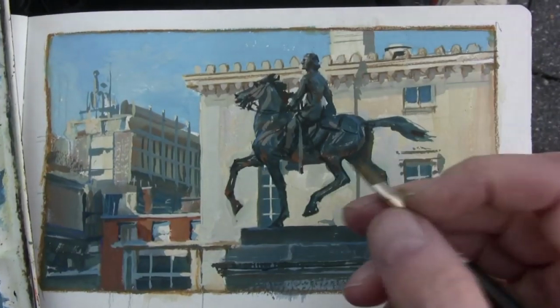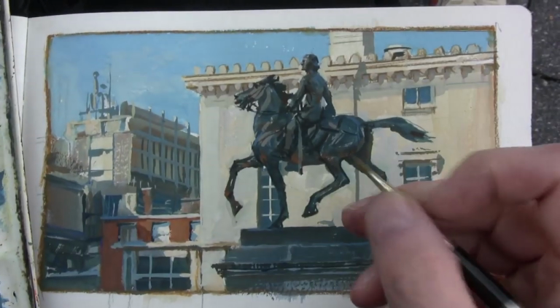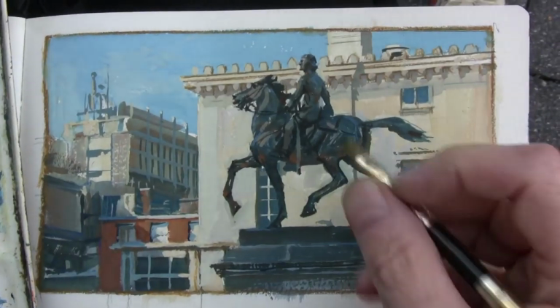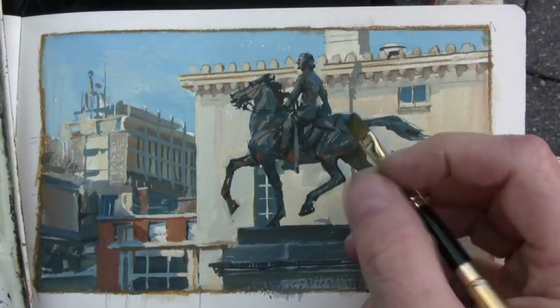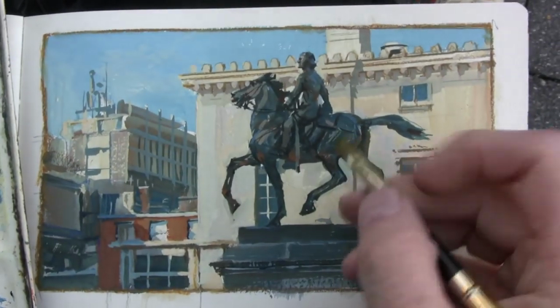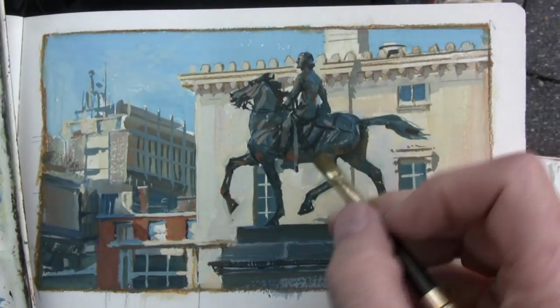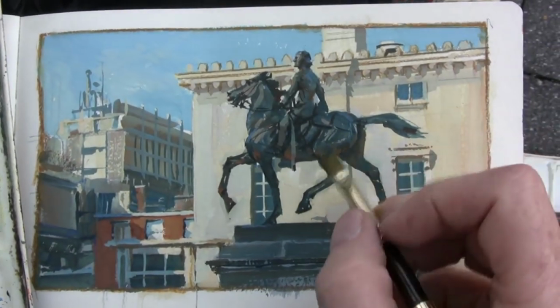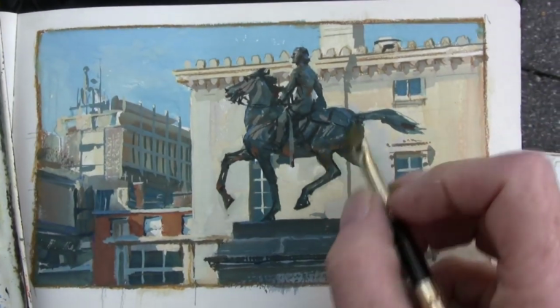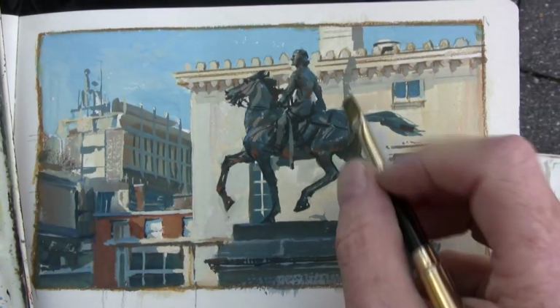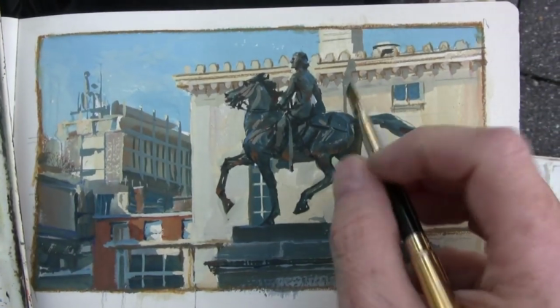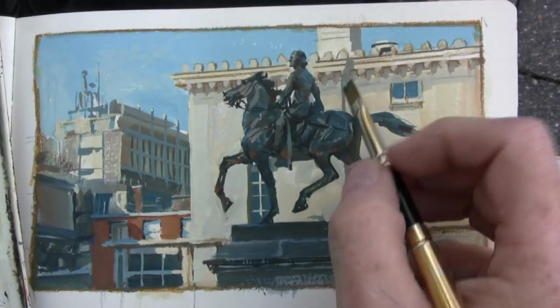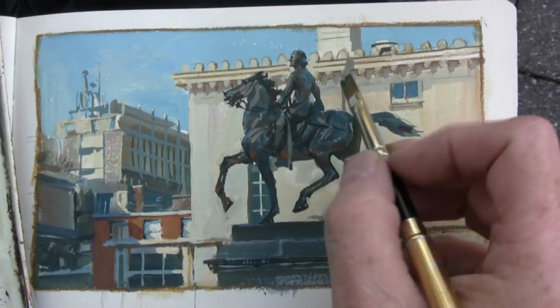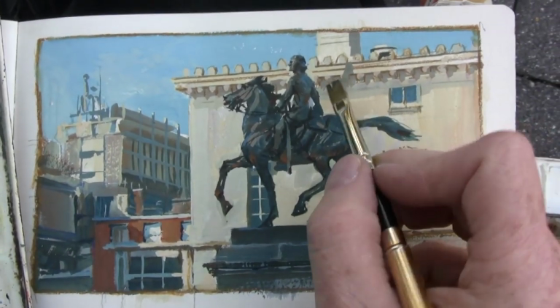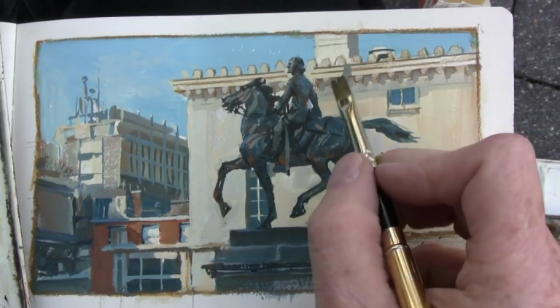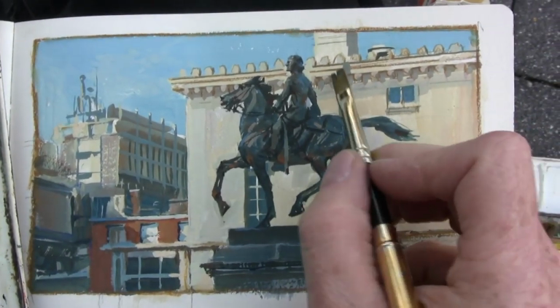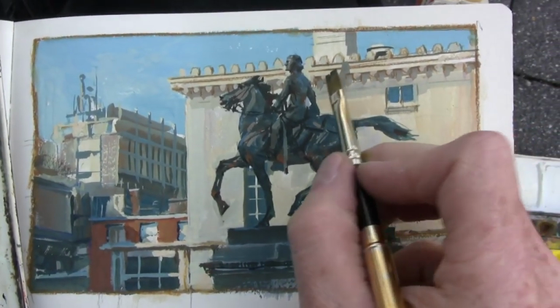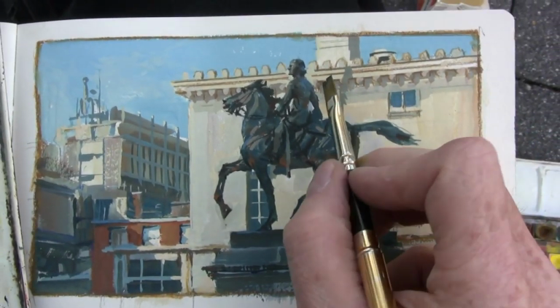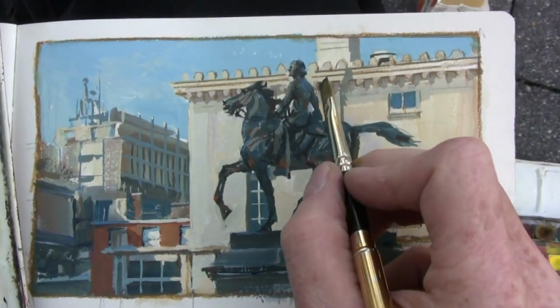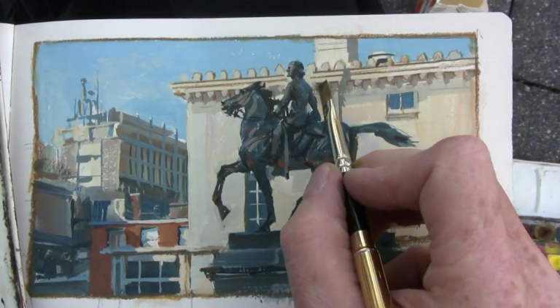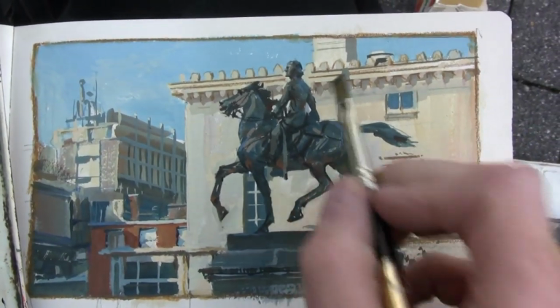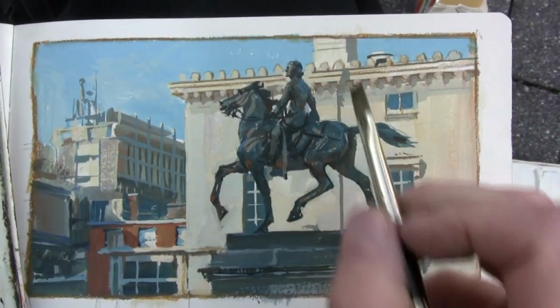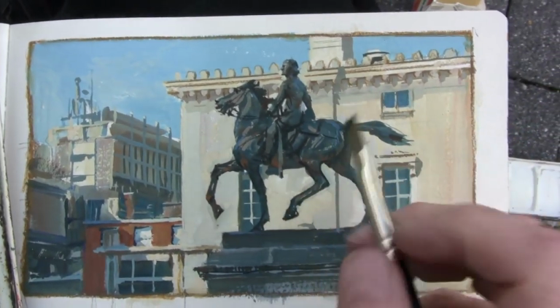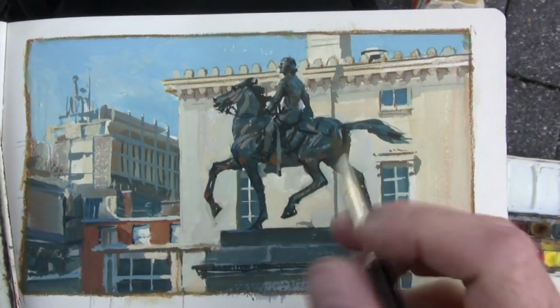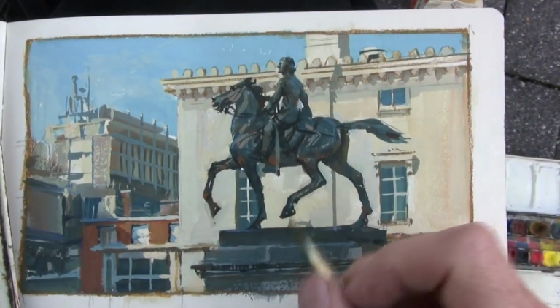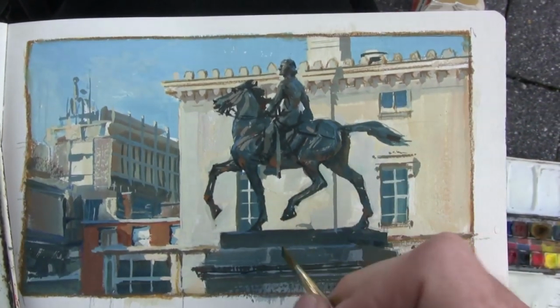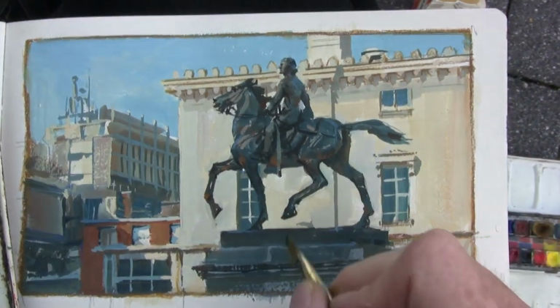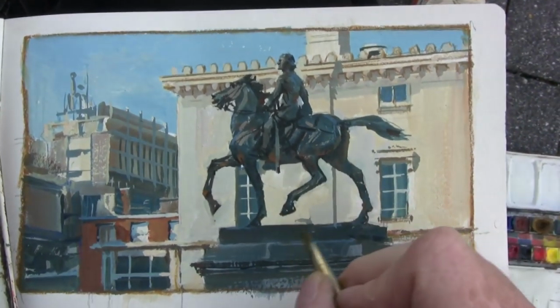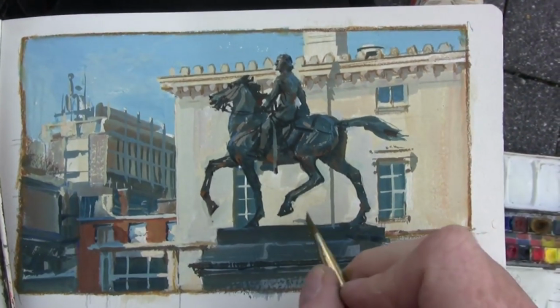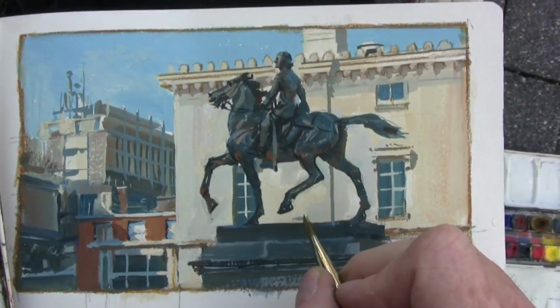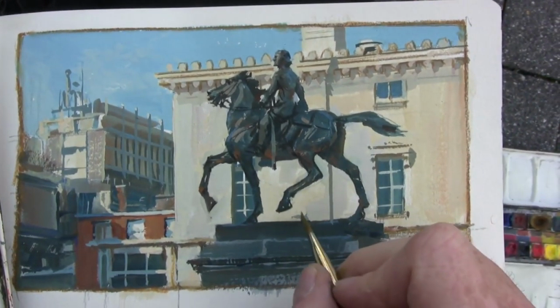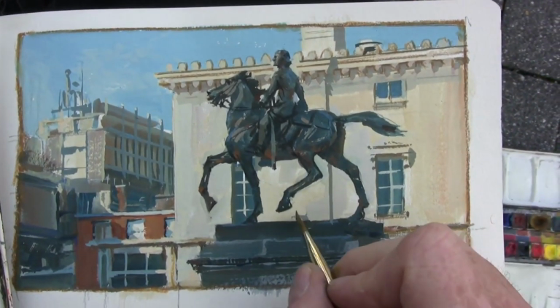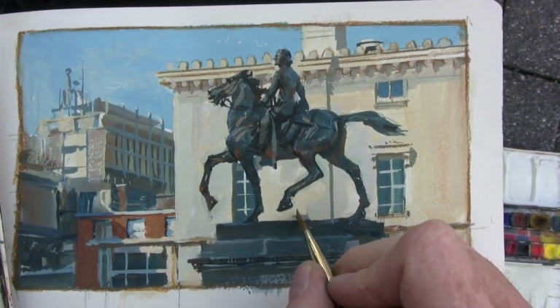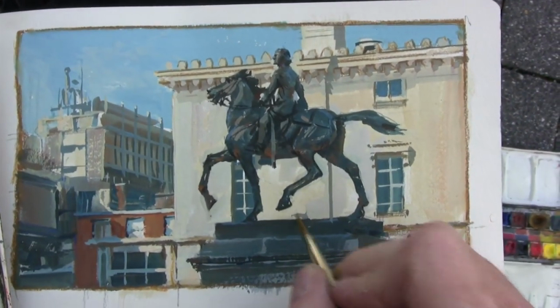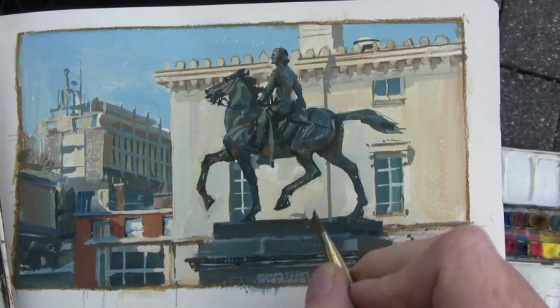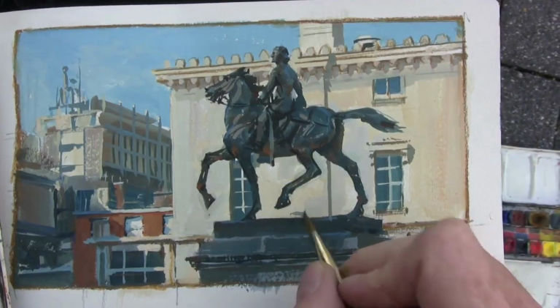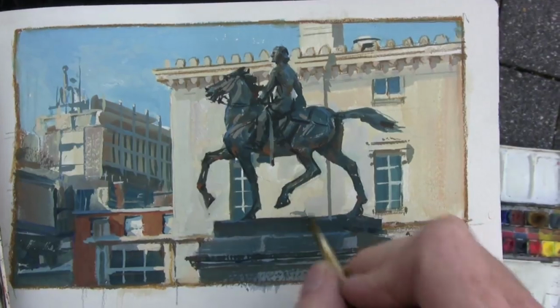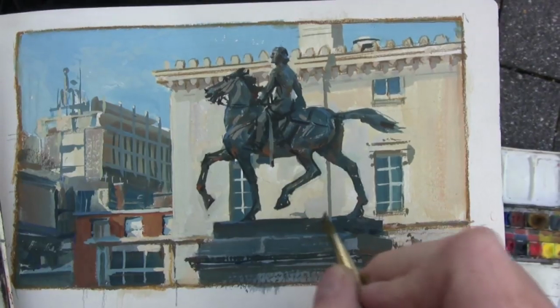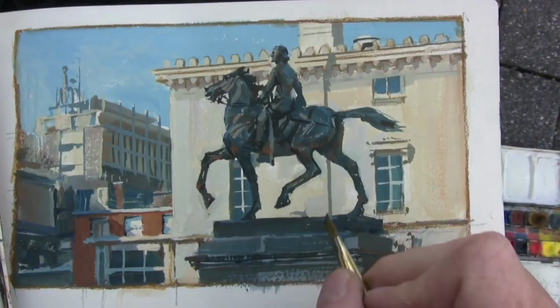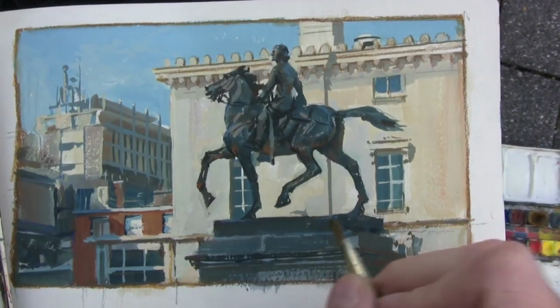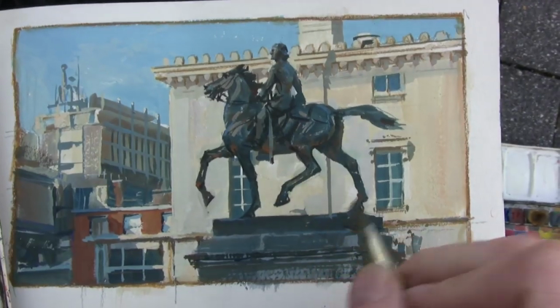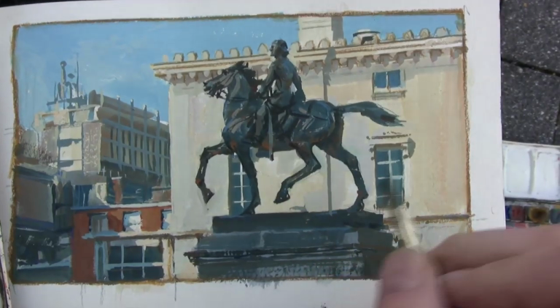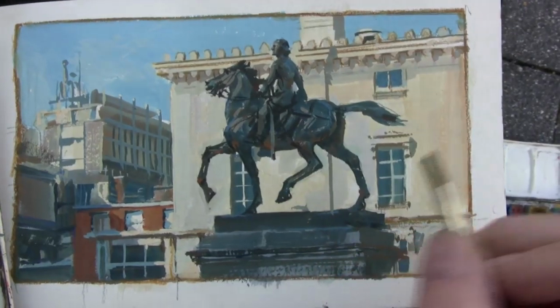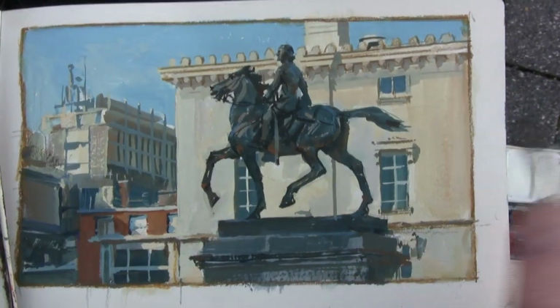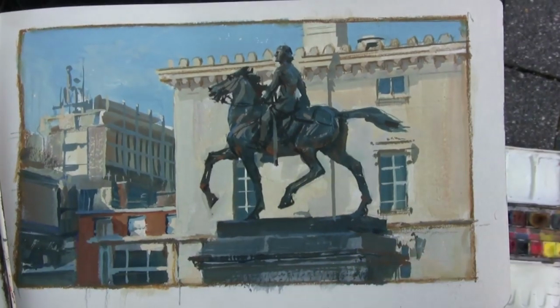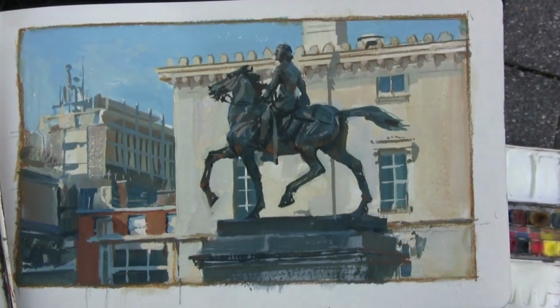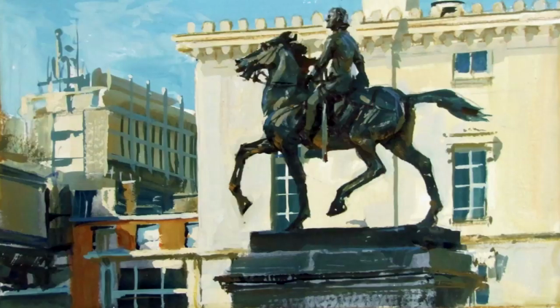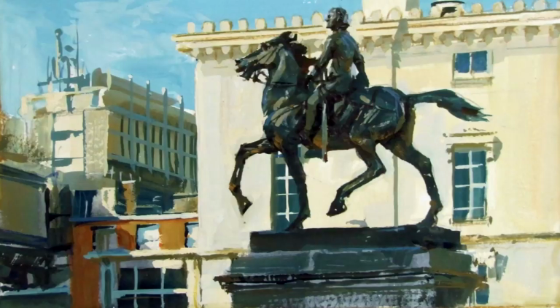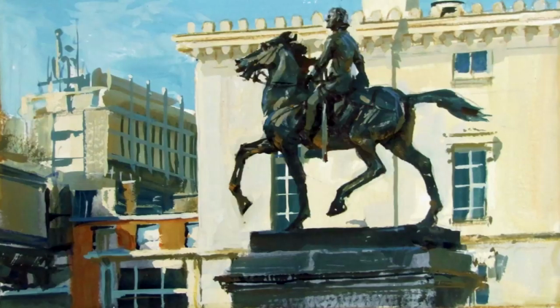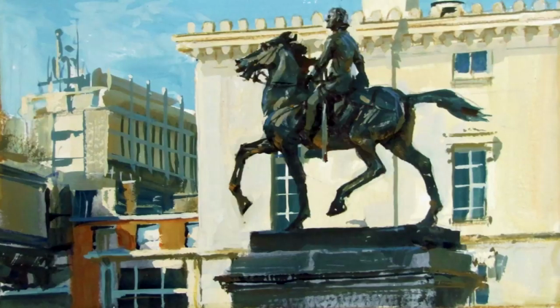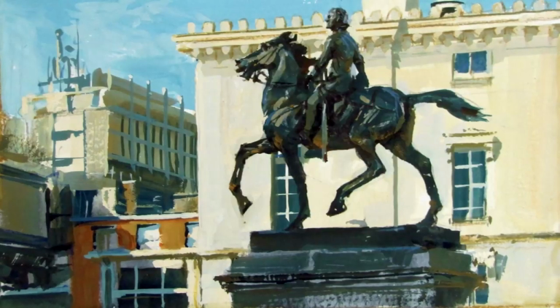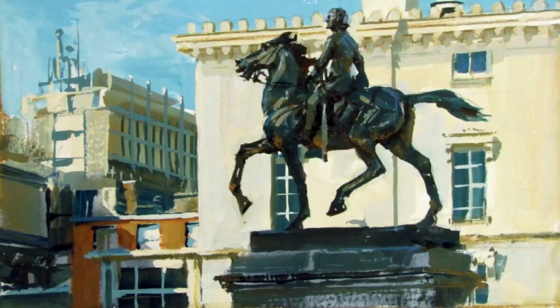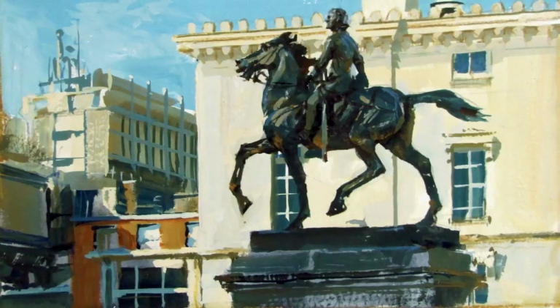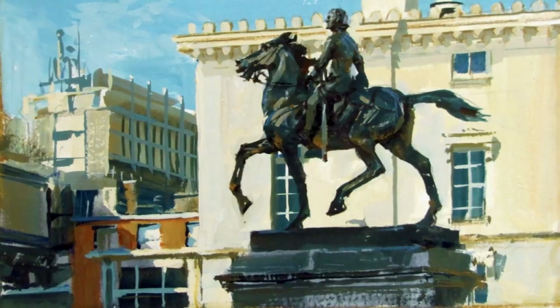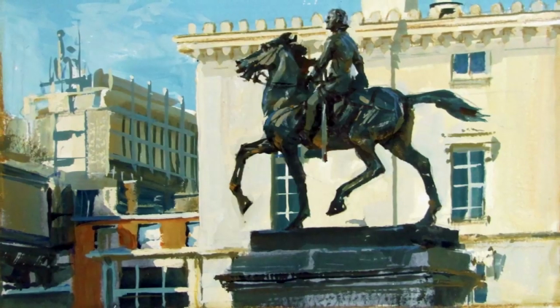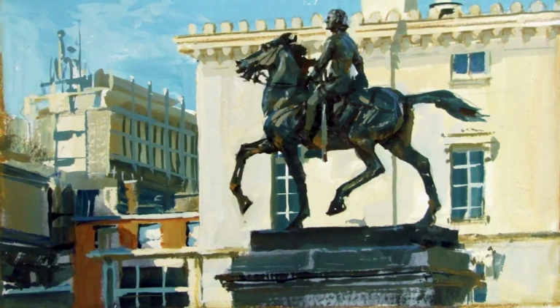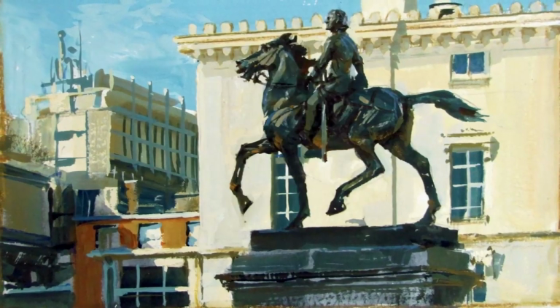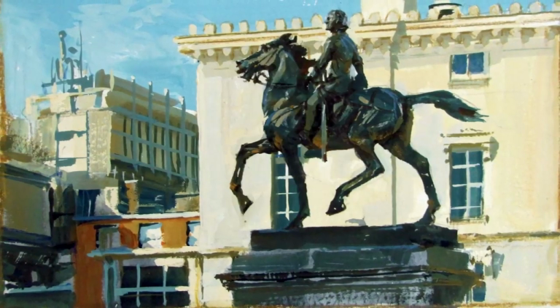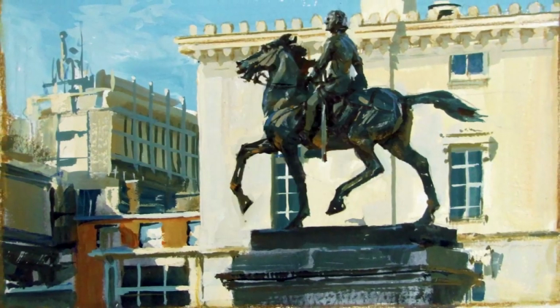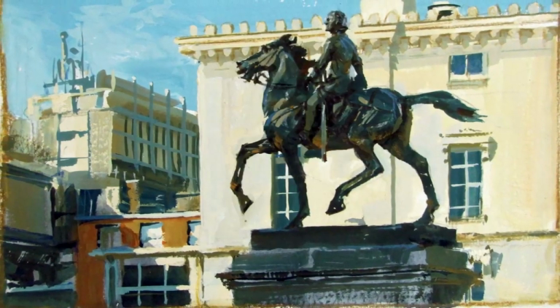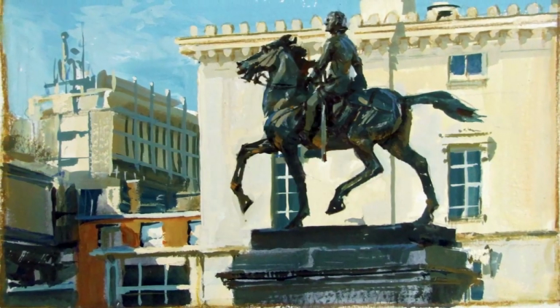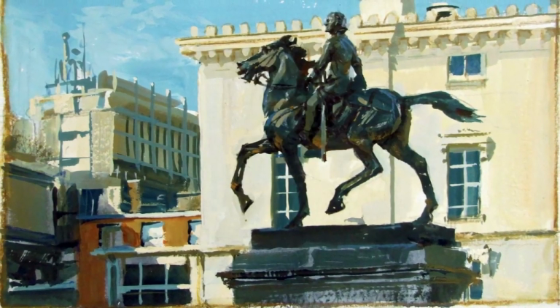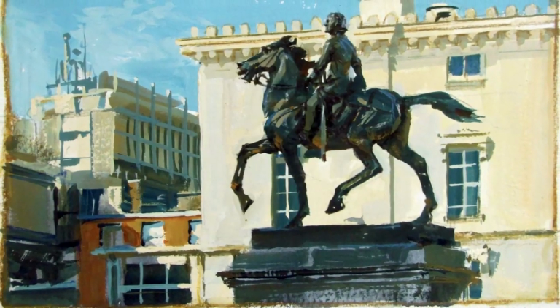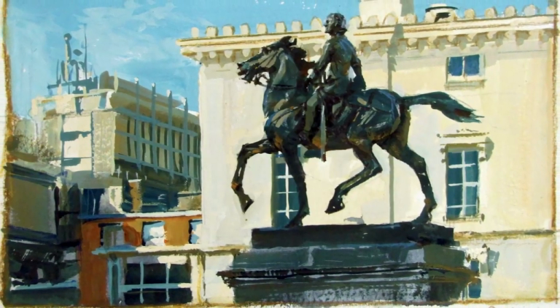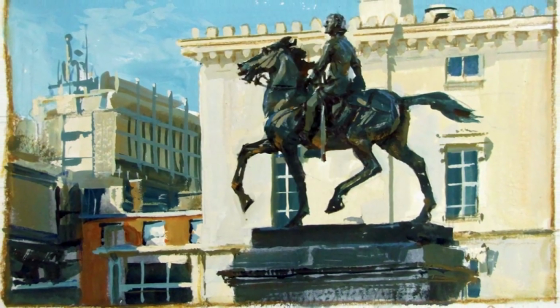And now I'm putting in the final details. This whole painting took about two and a half hours from start to finish.